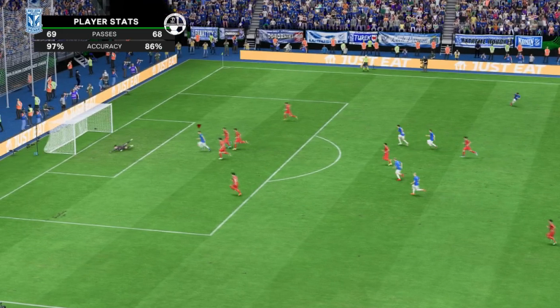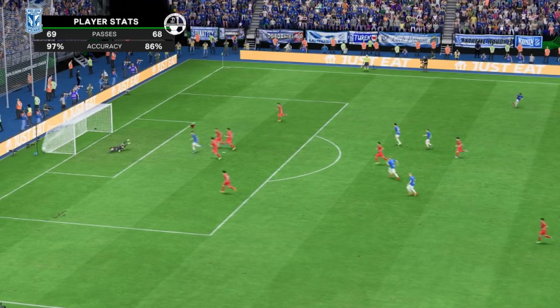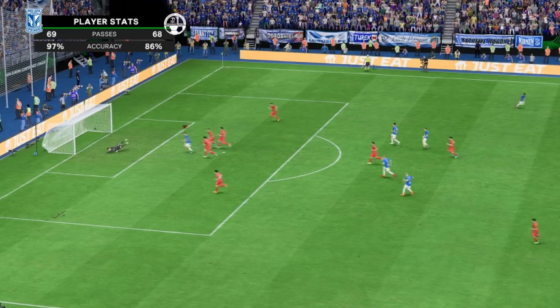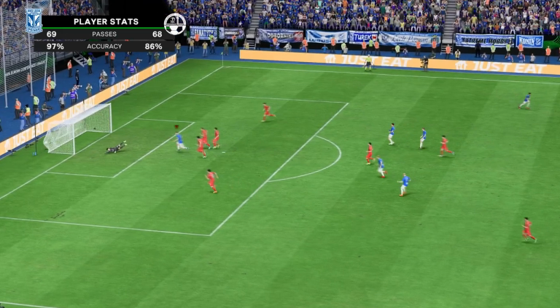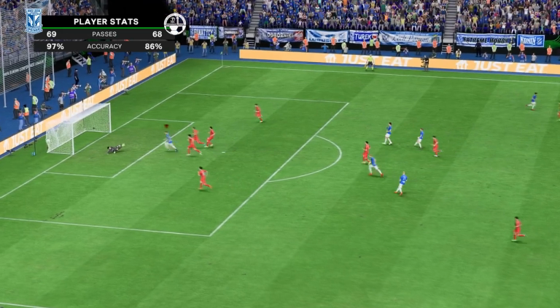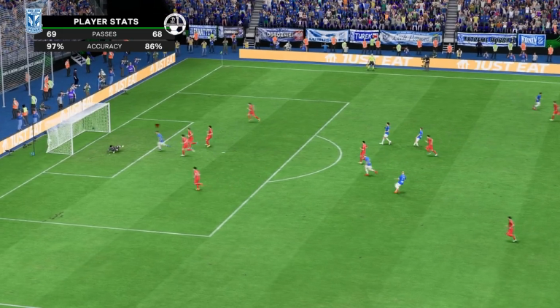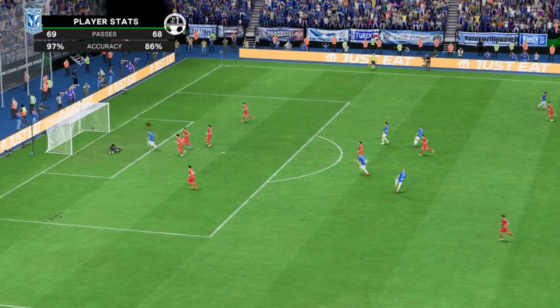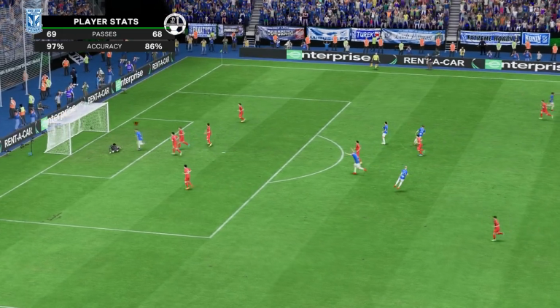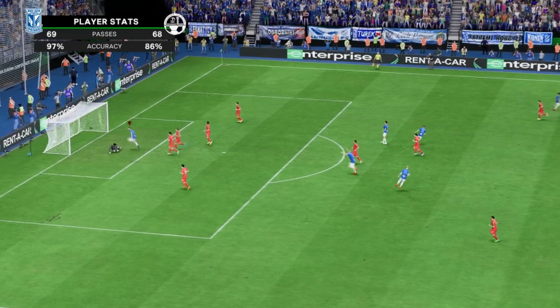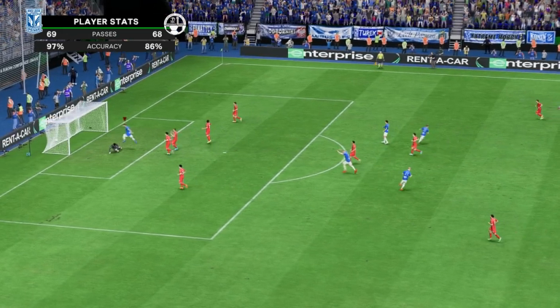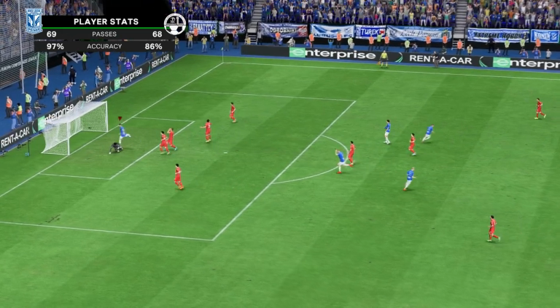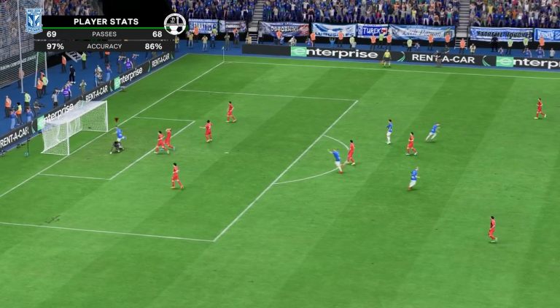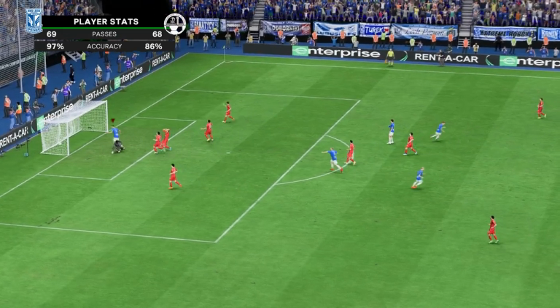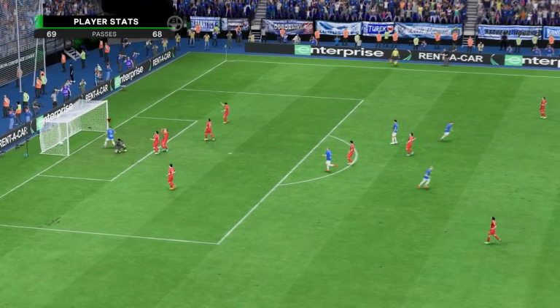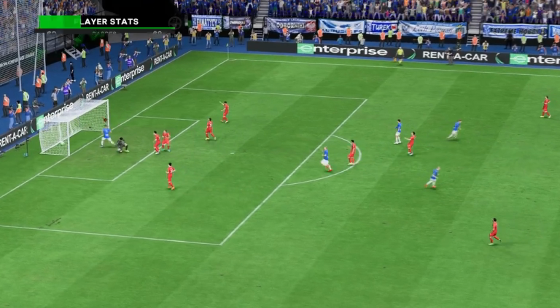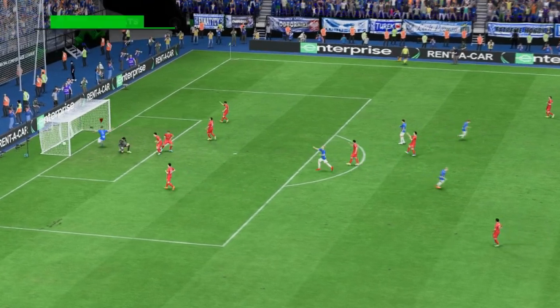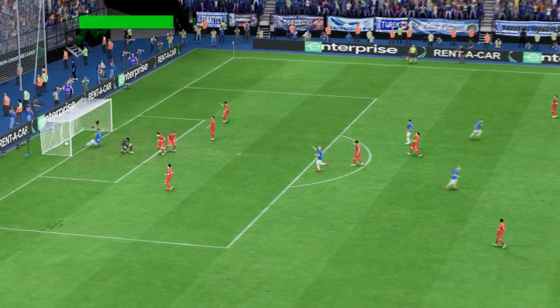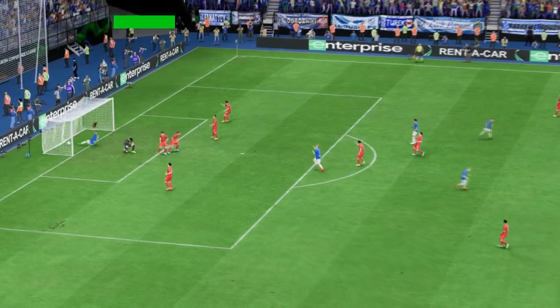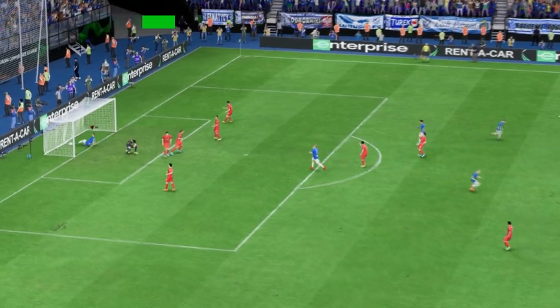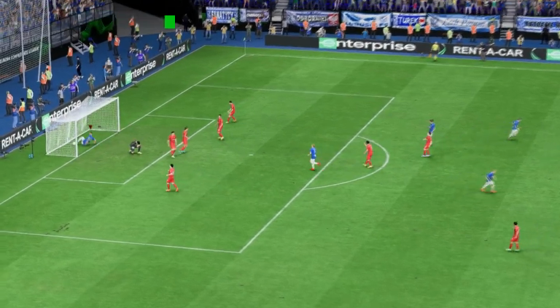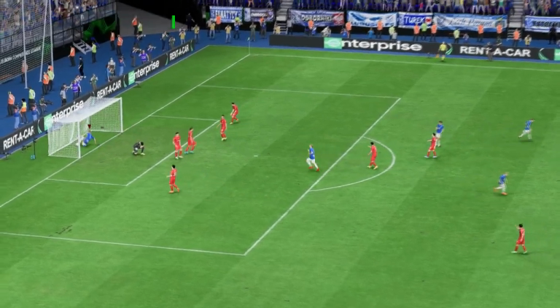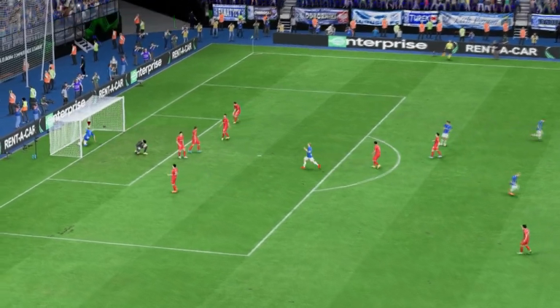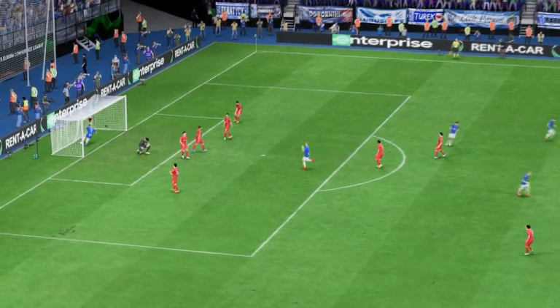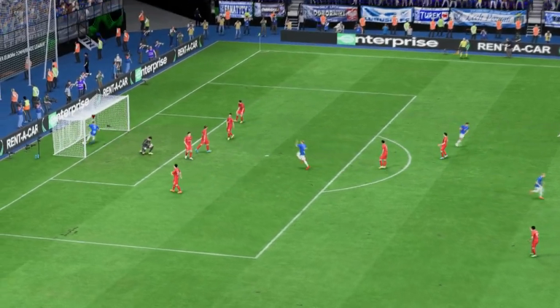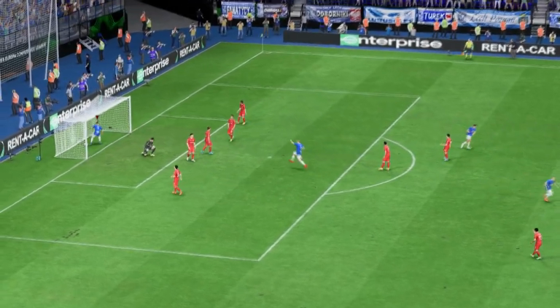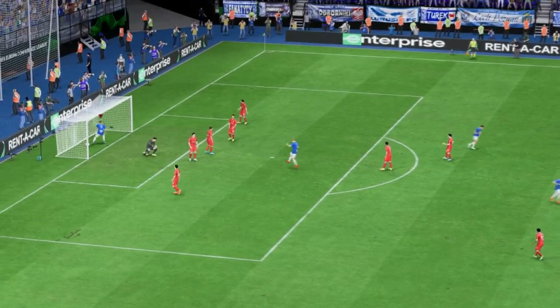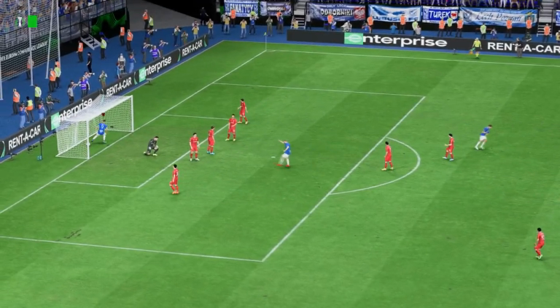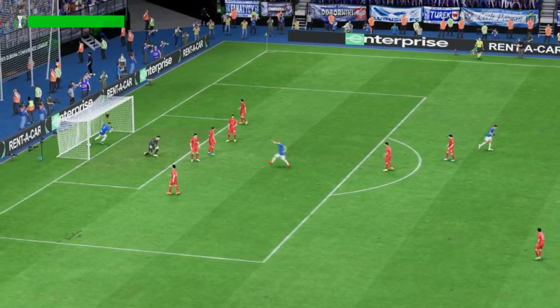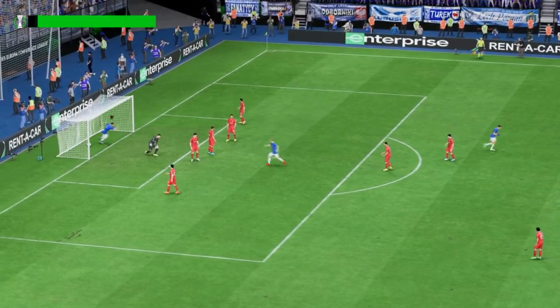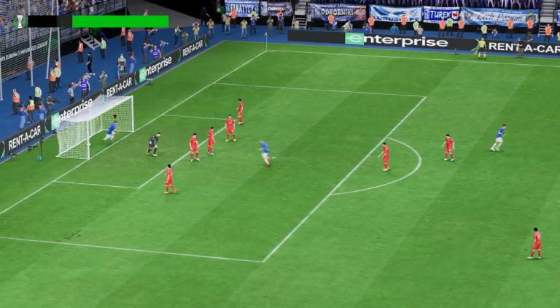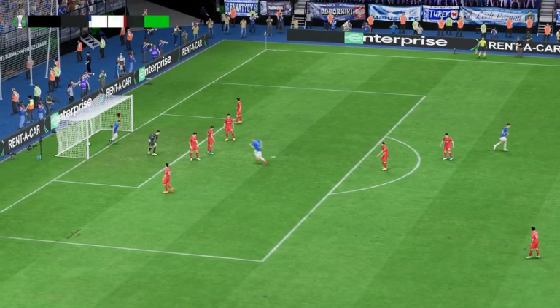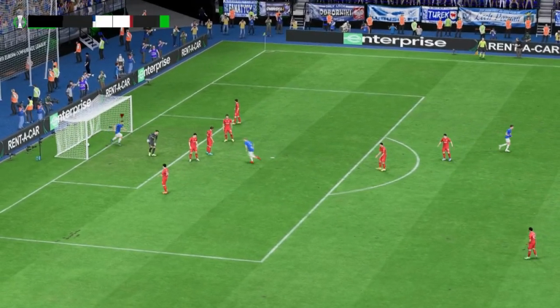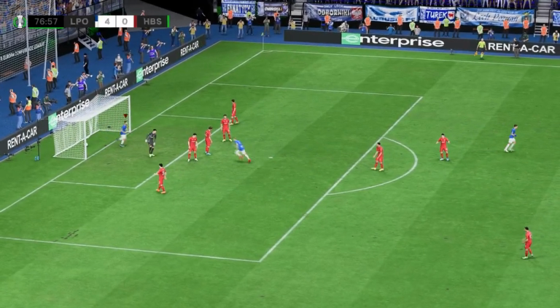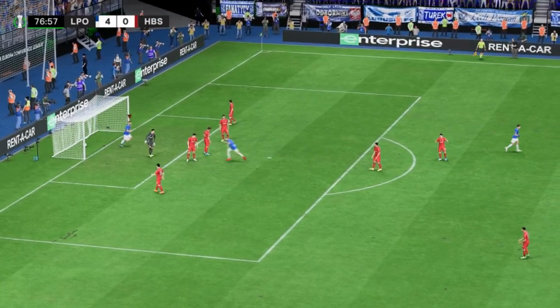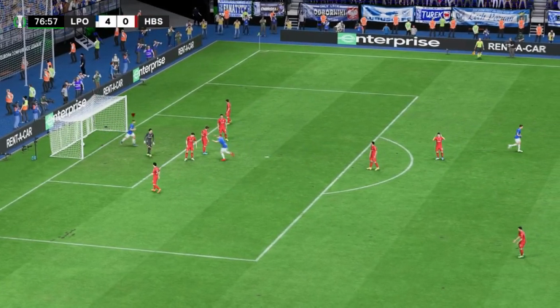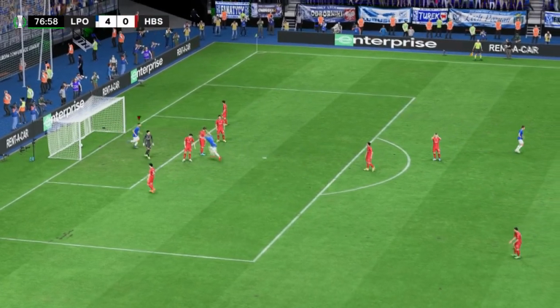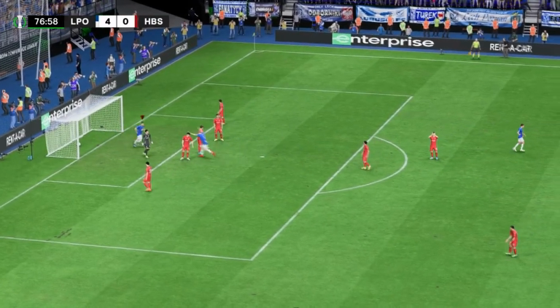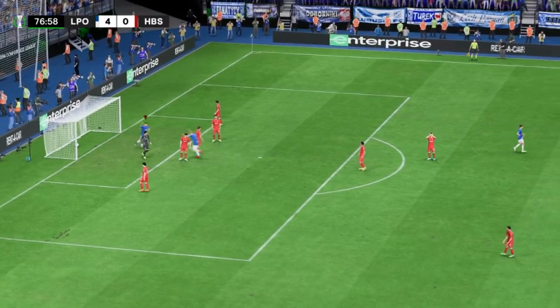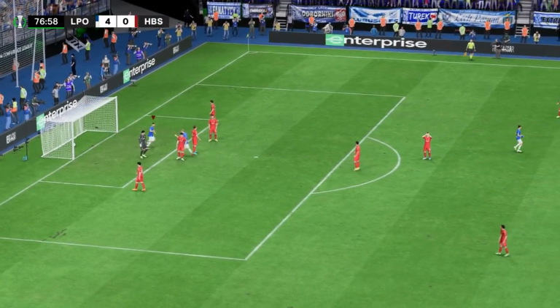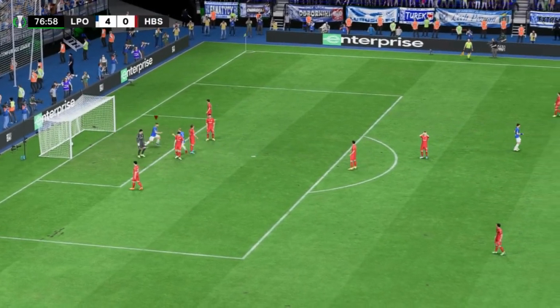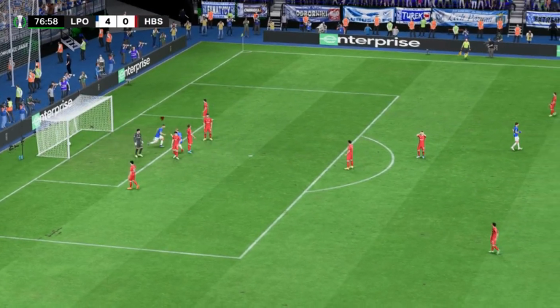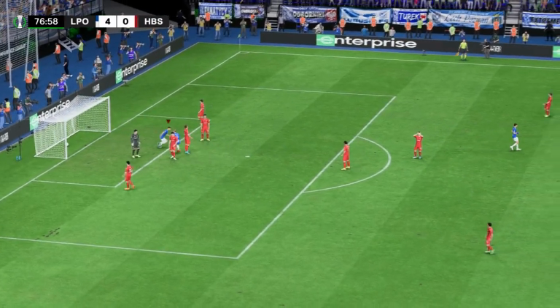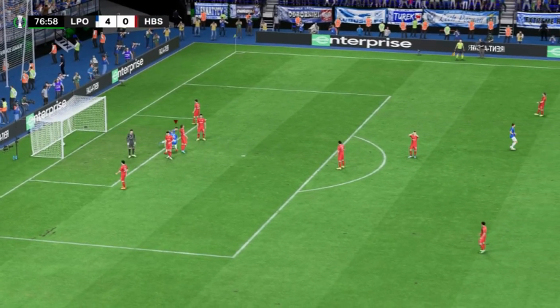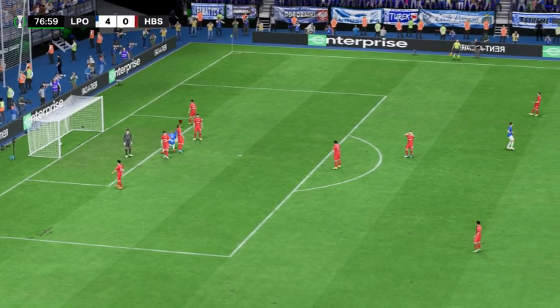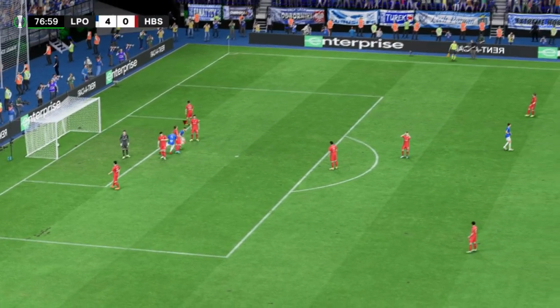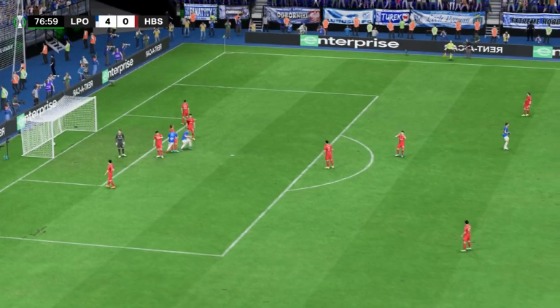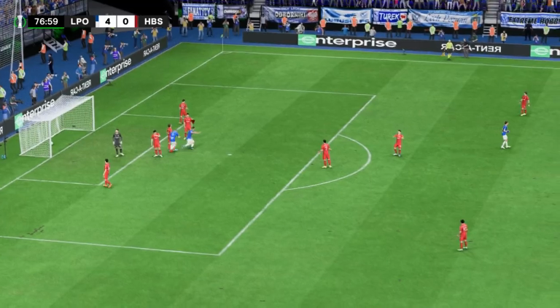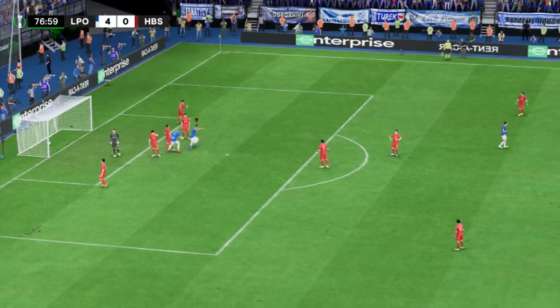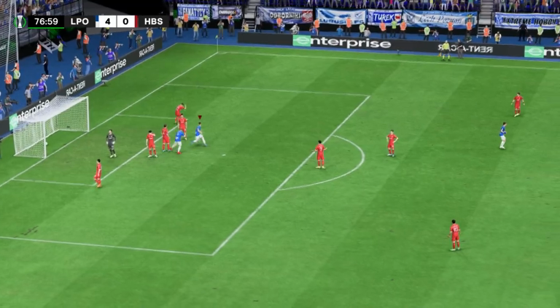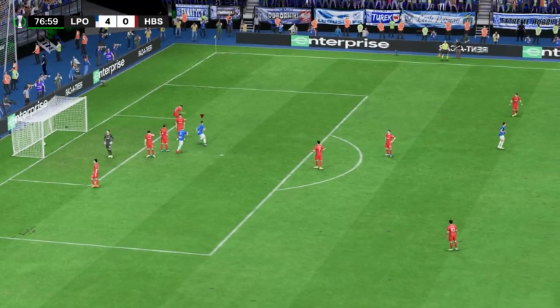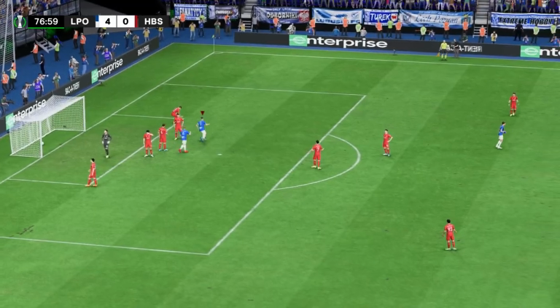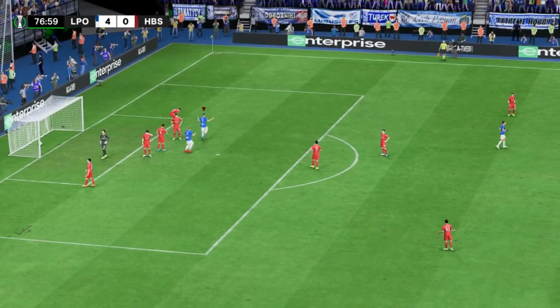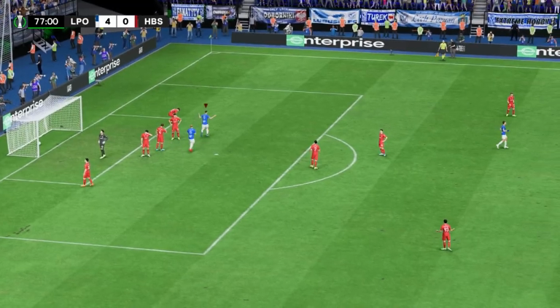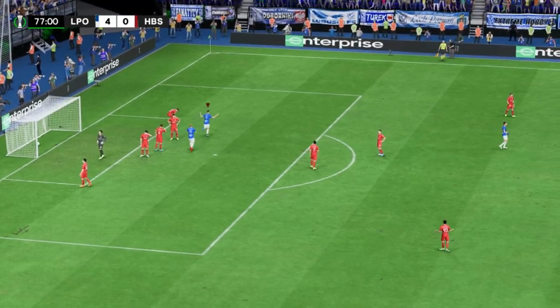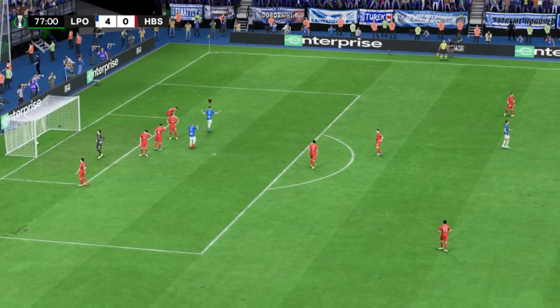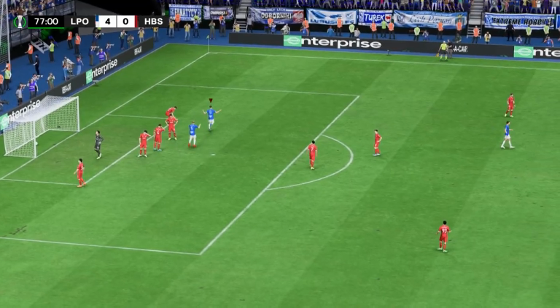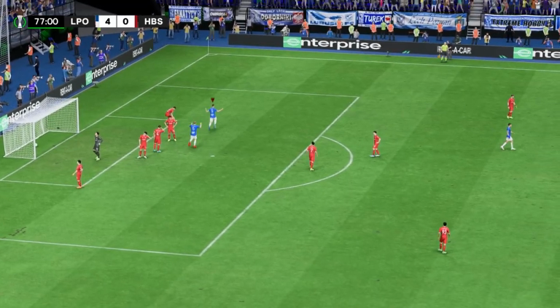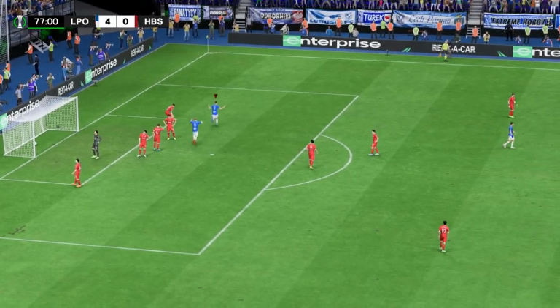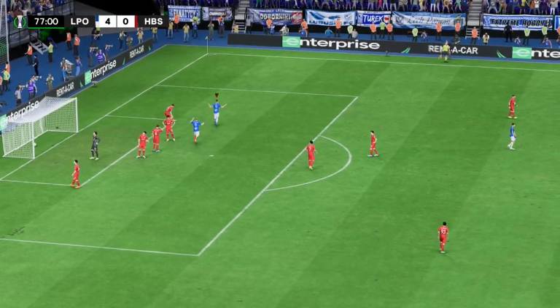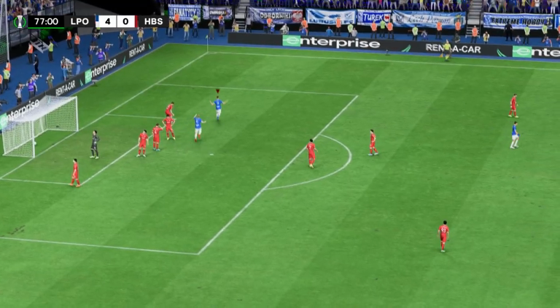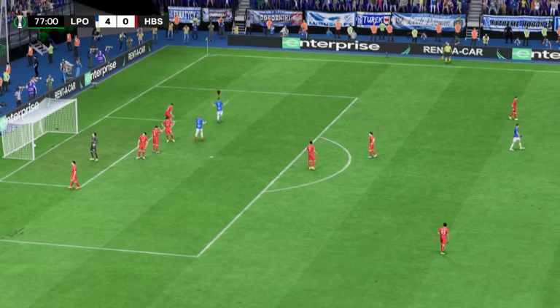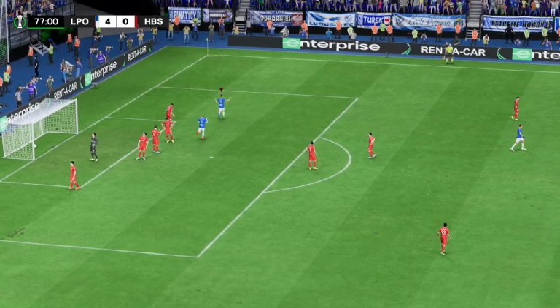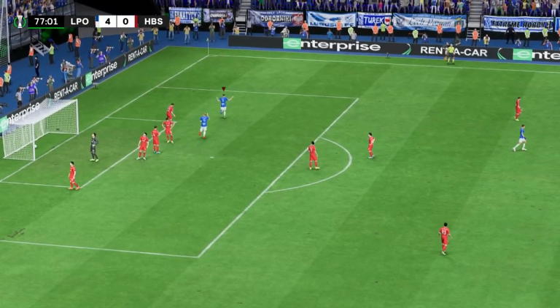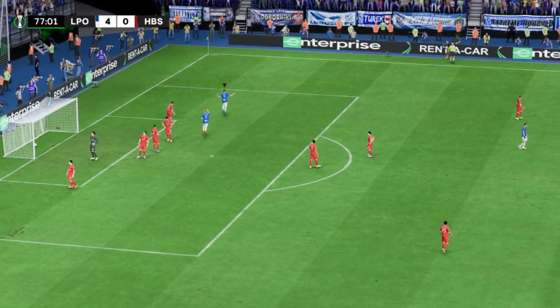And a goal to seal the hat-trick! A masterclass at finishing! Just can't stop them today!